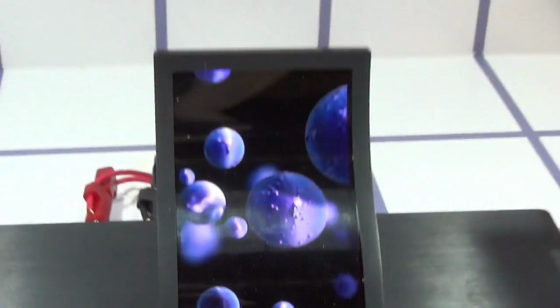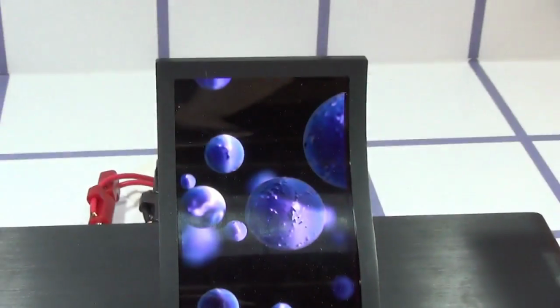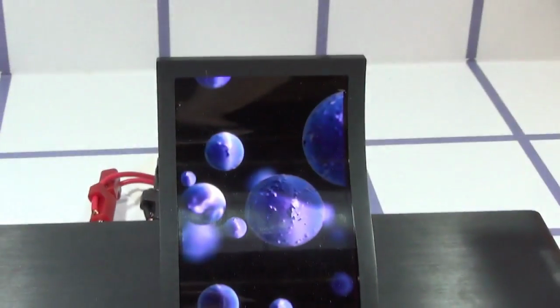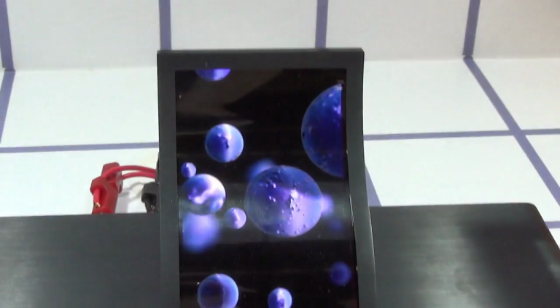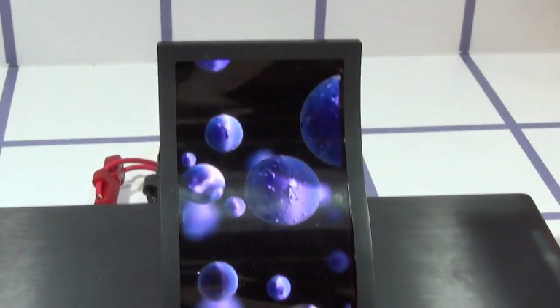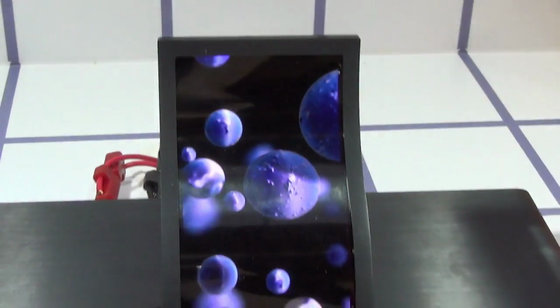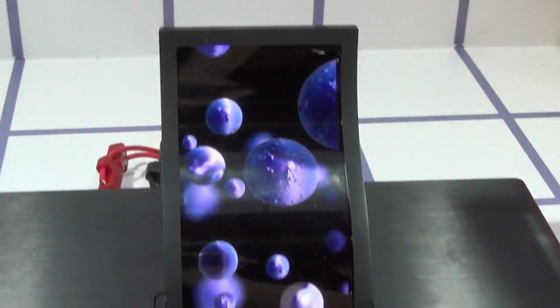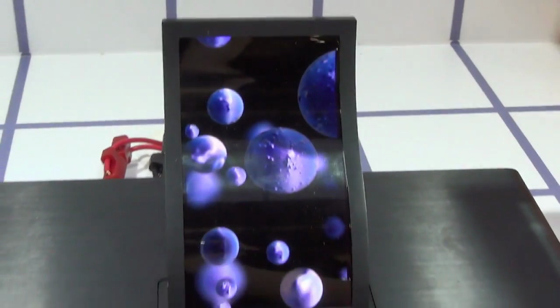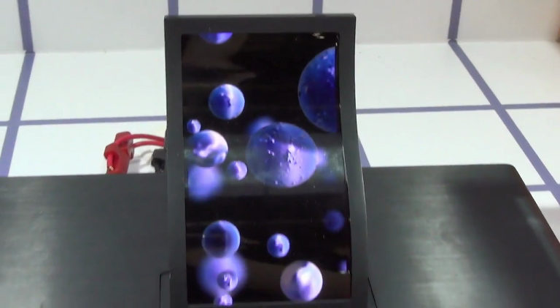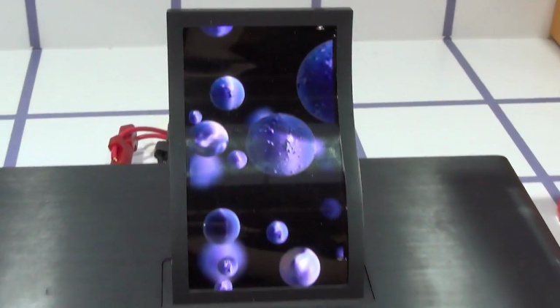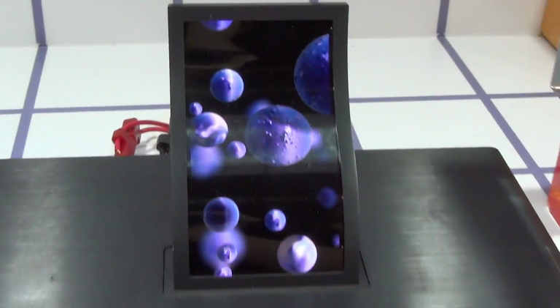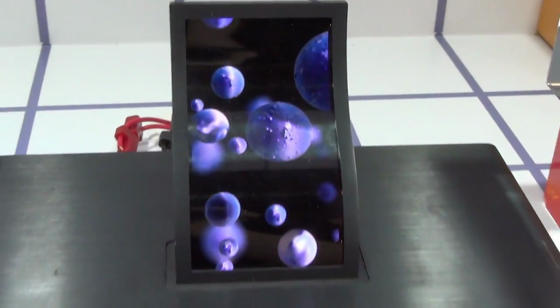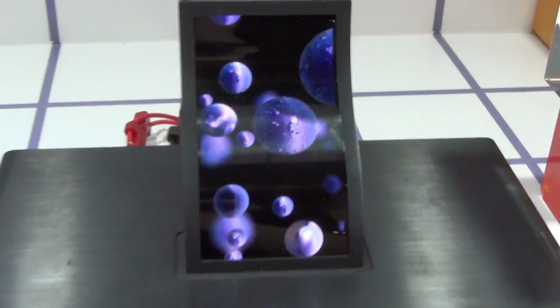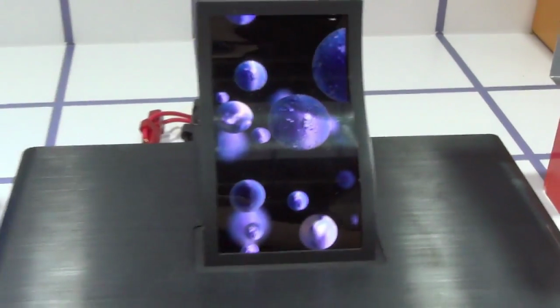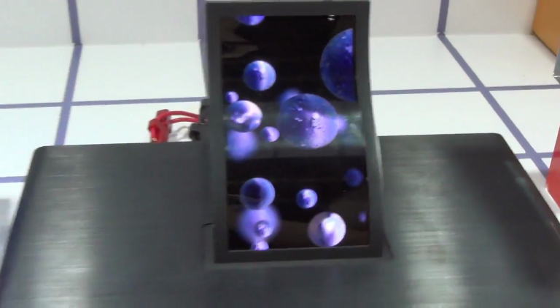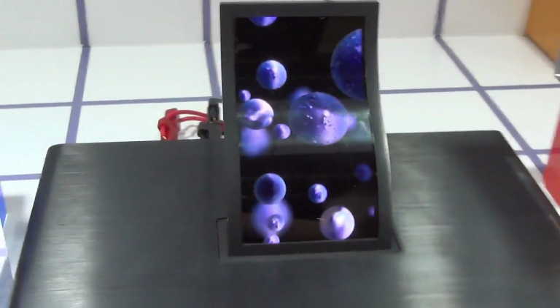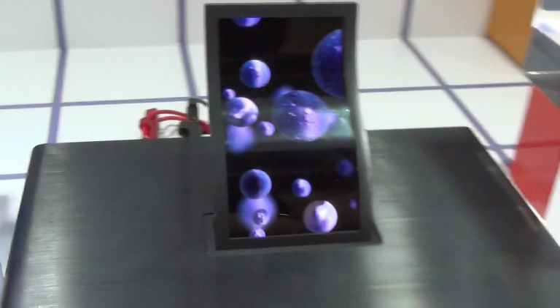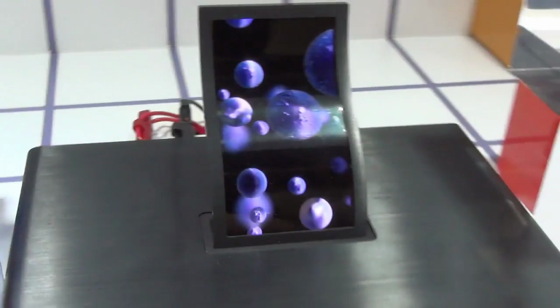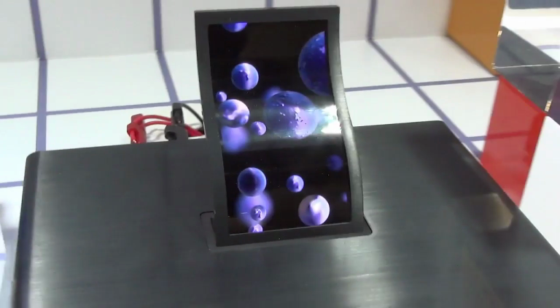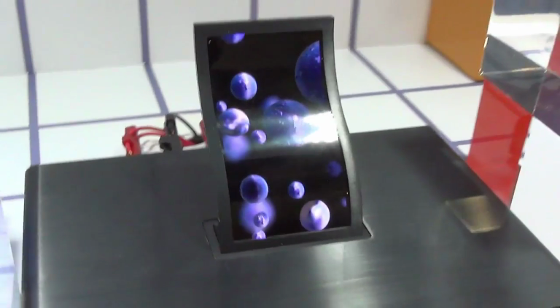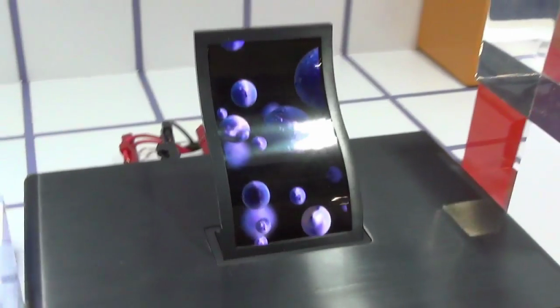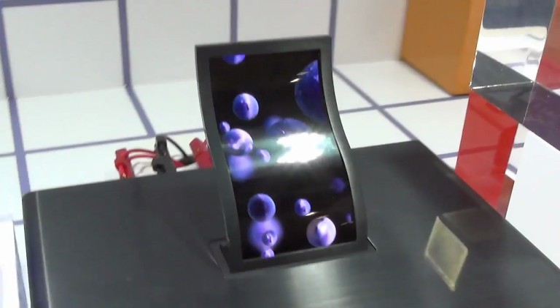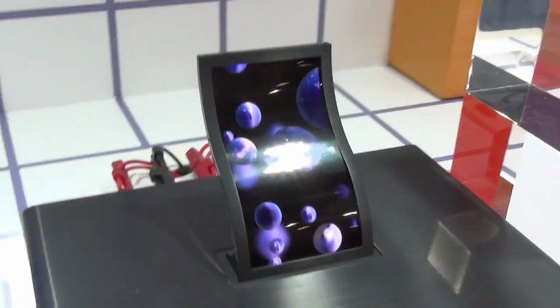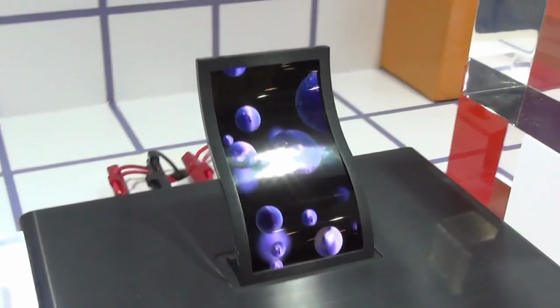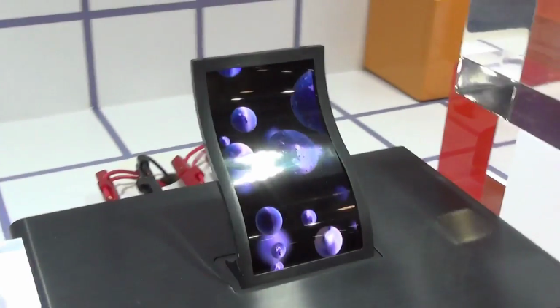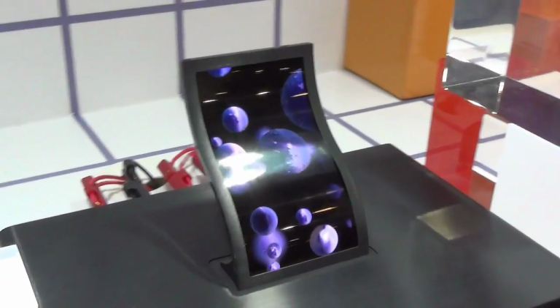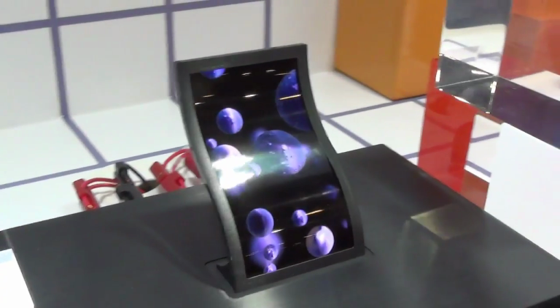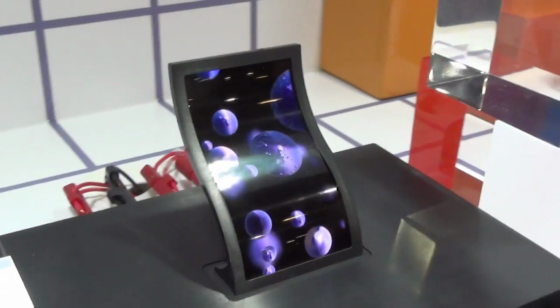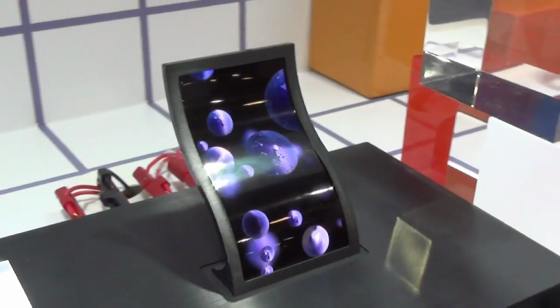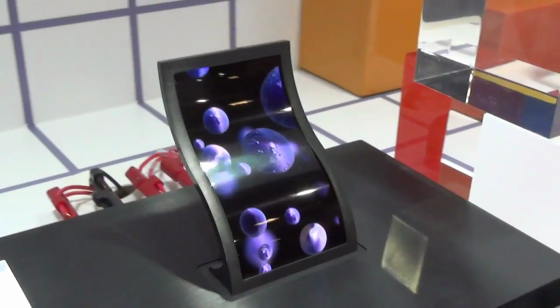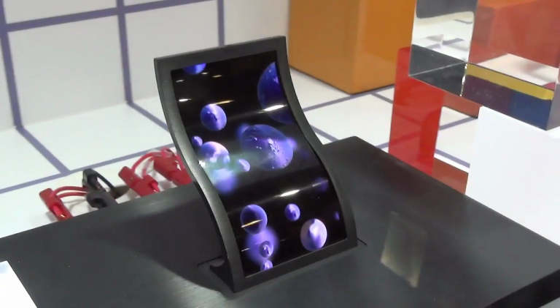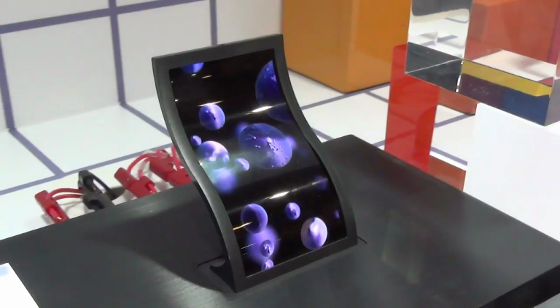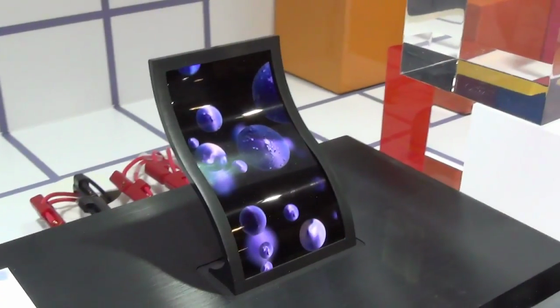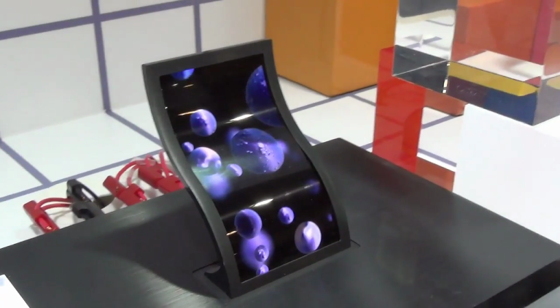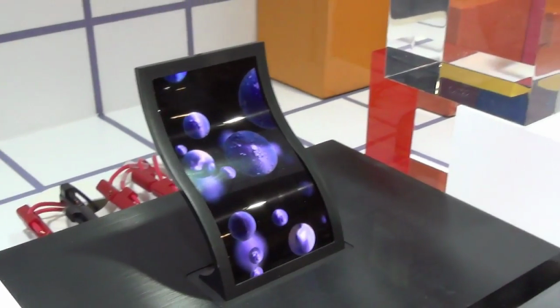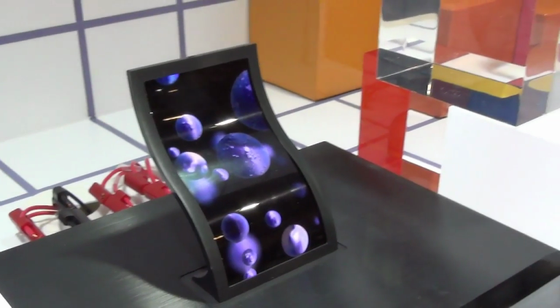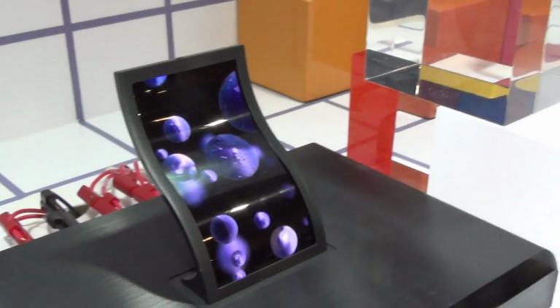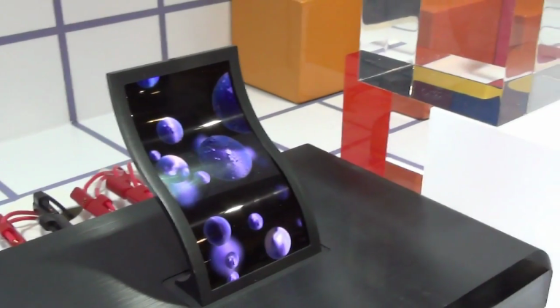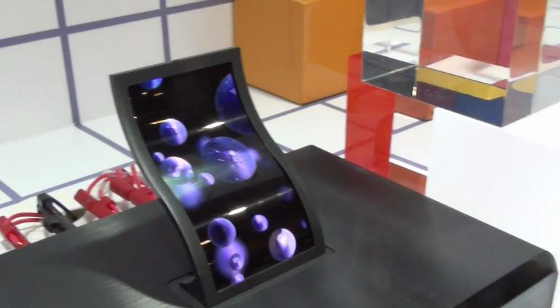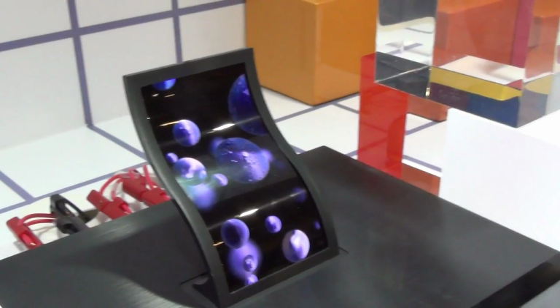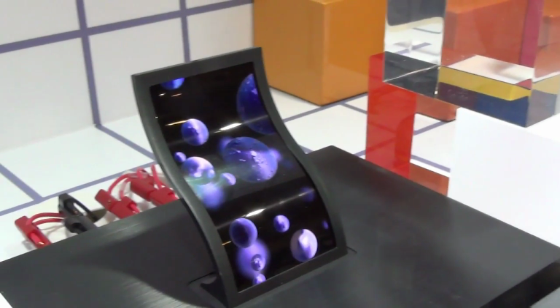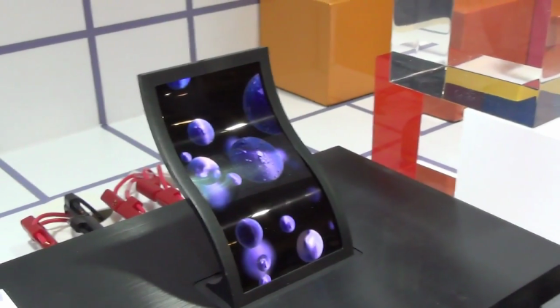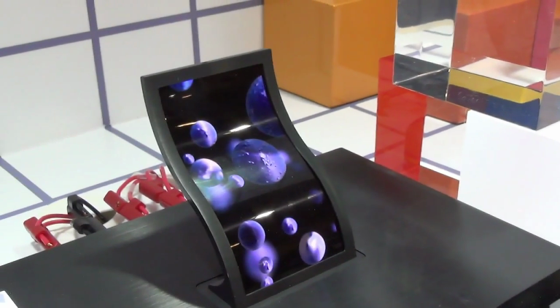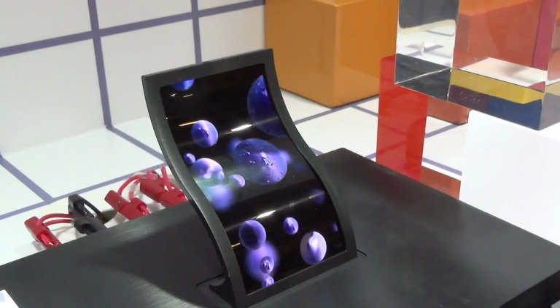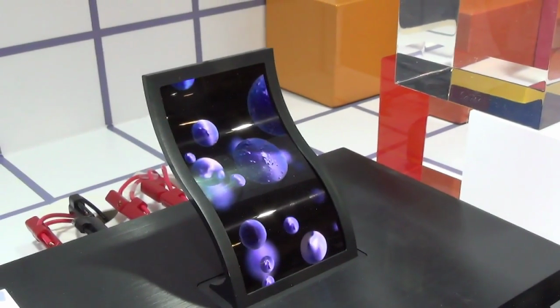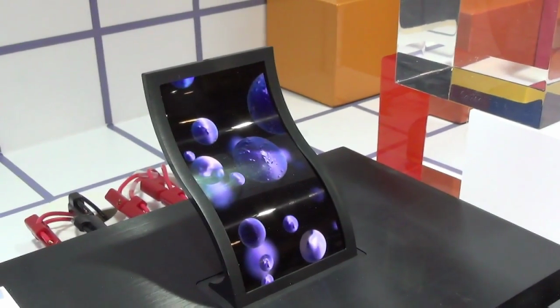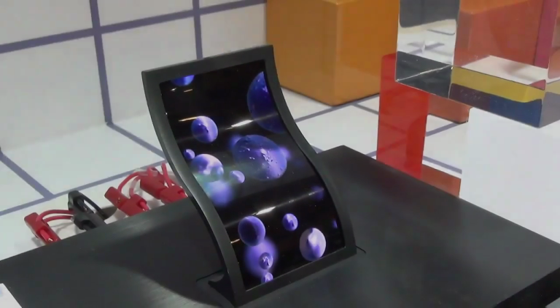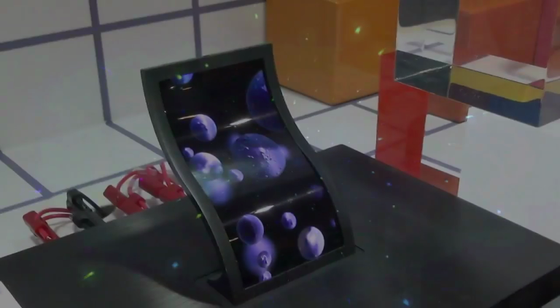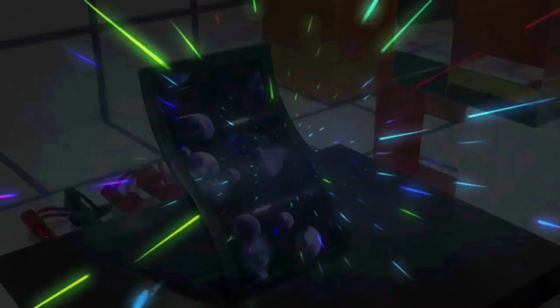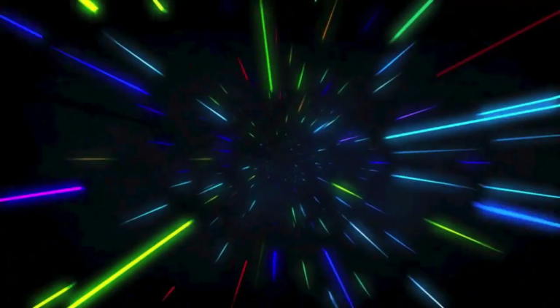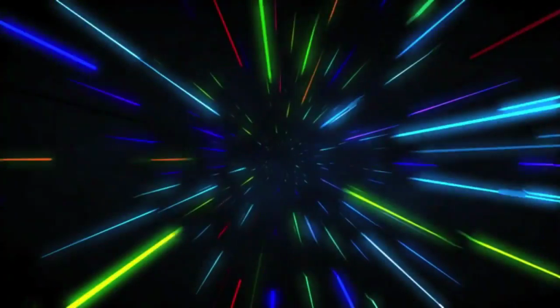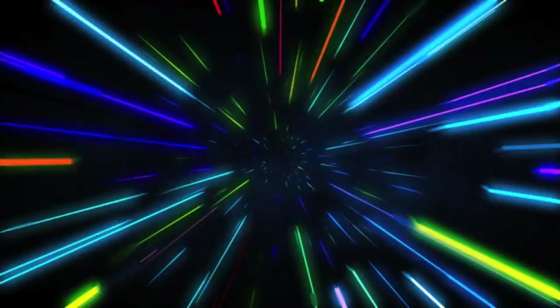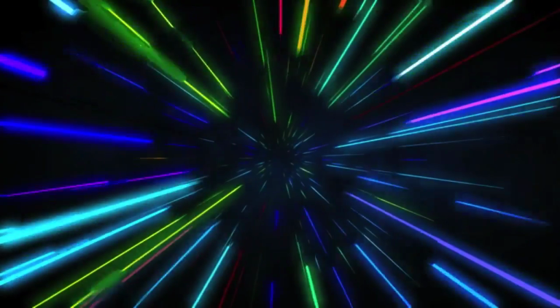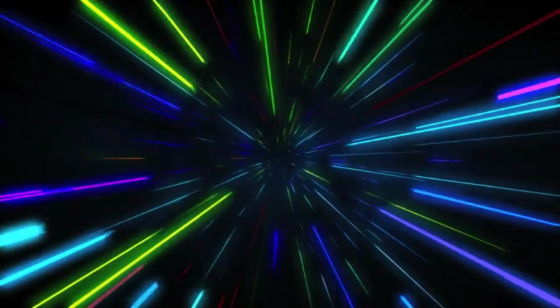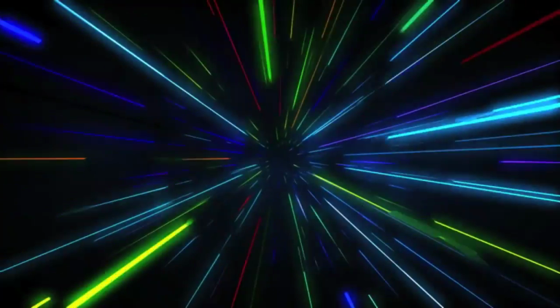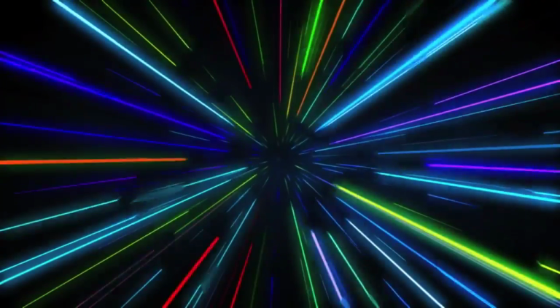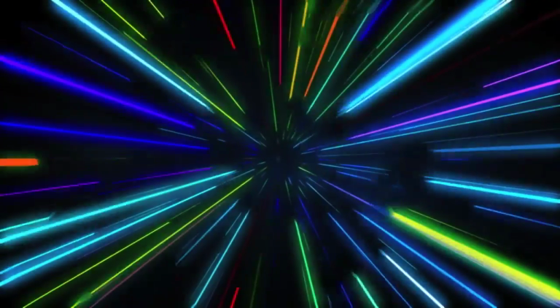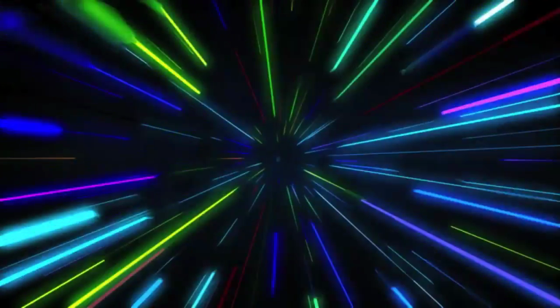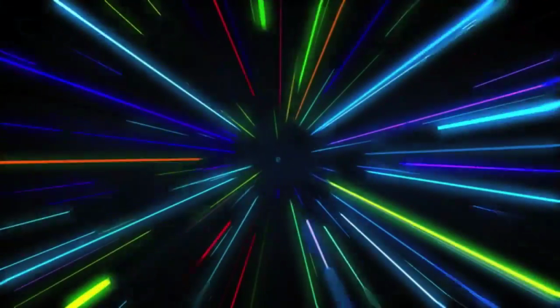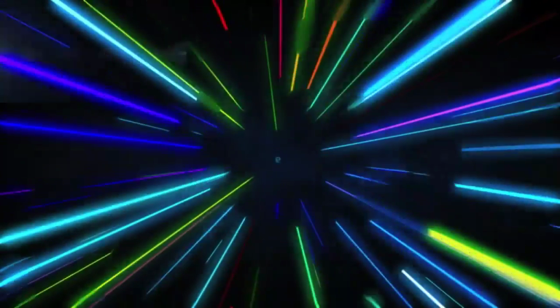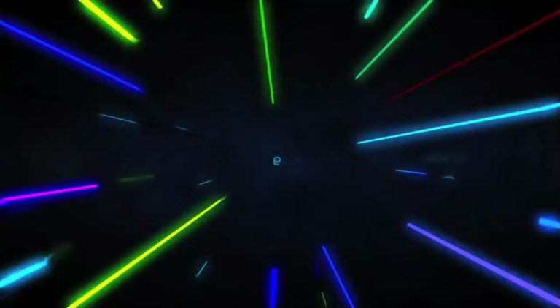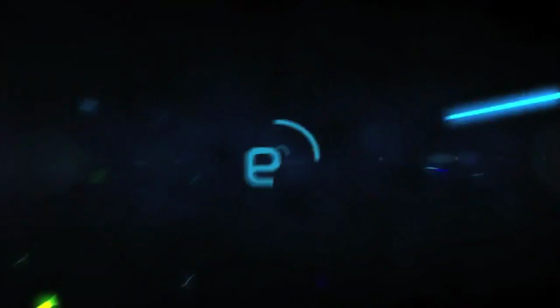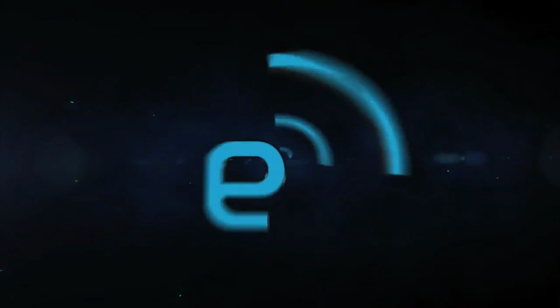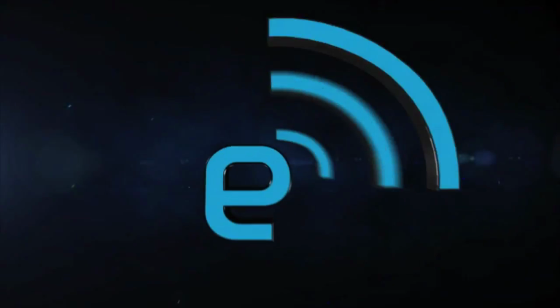And a very natural effect. Very cool. This is definitely the star of the show at SID Display Week.